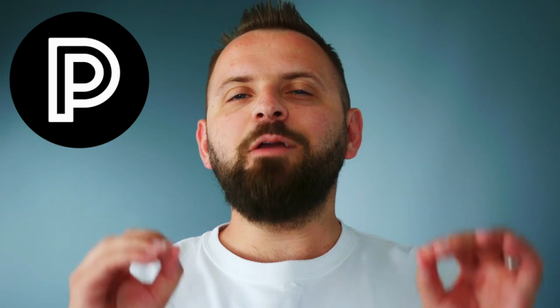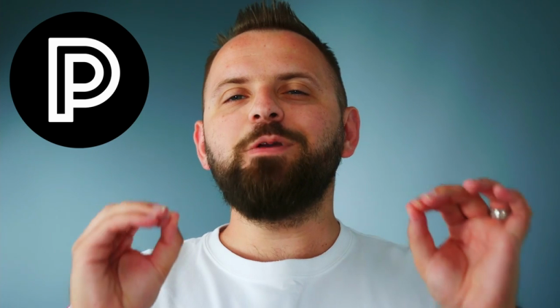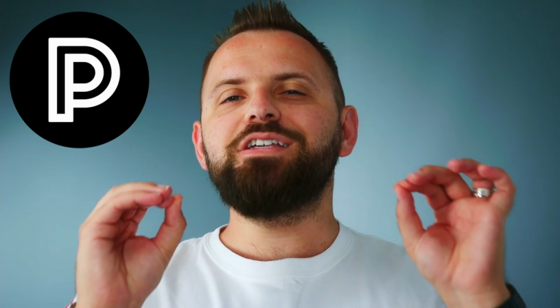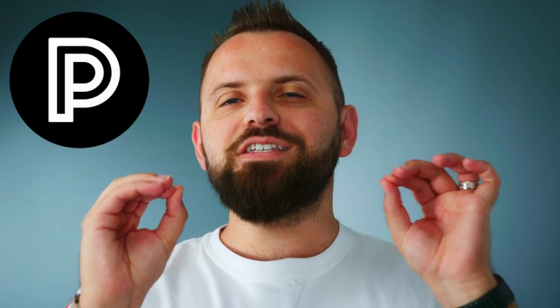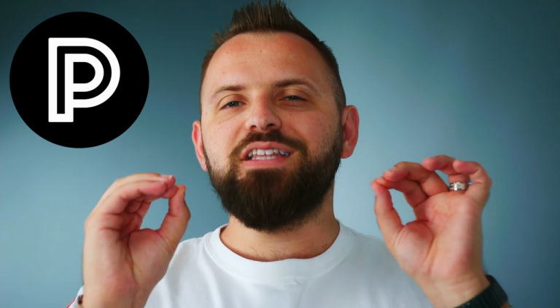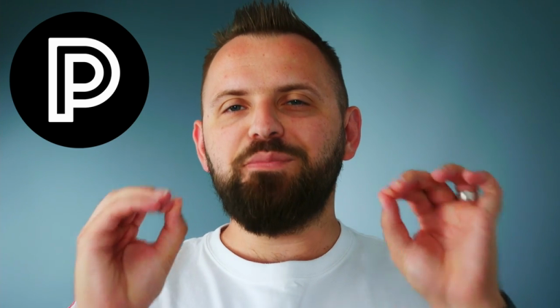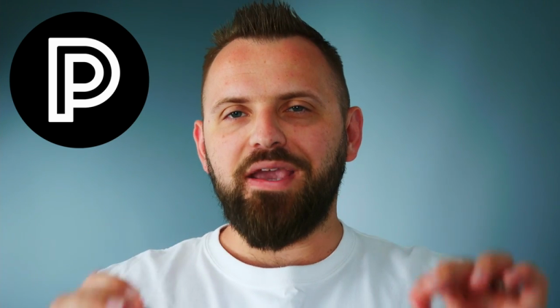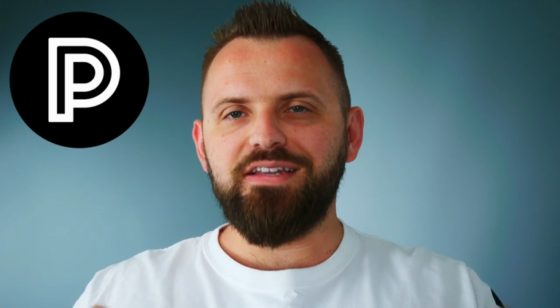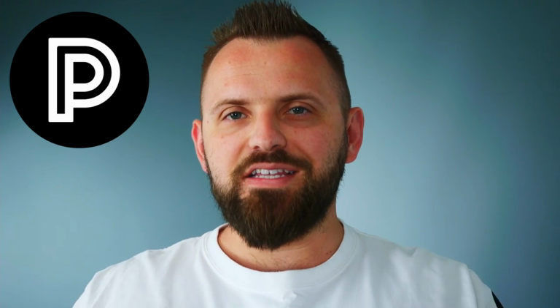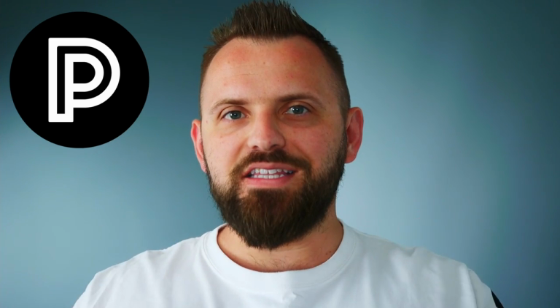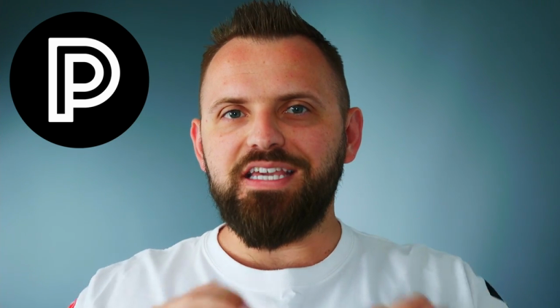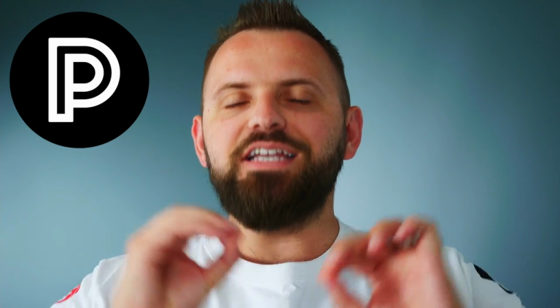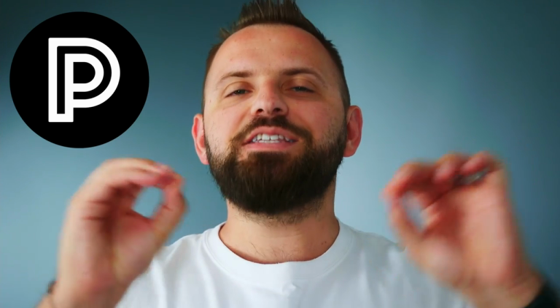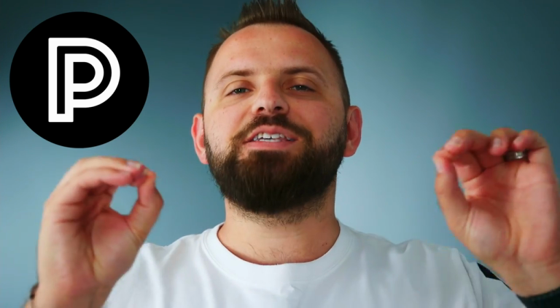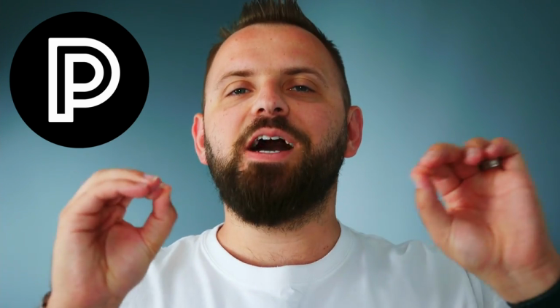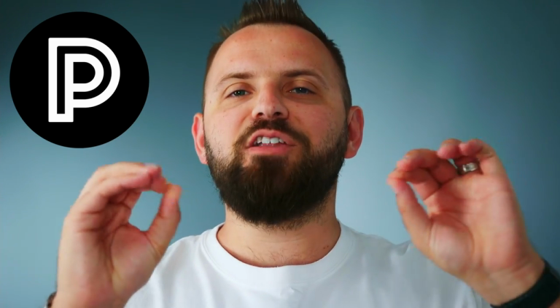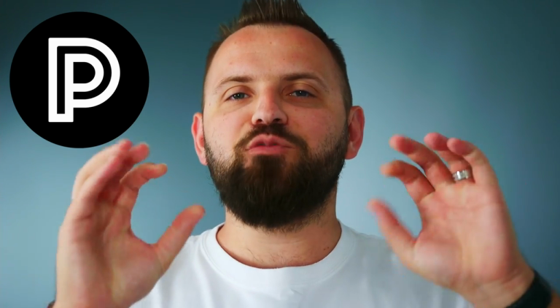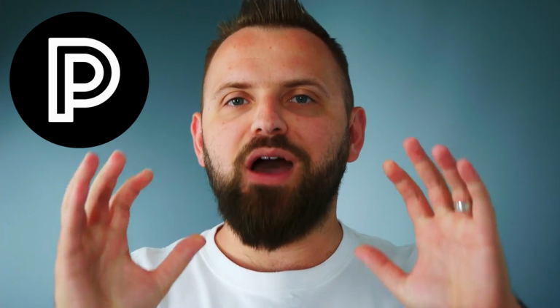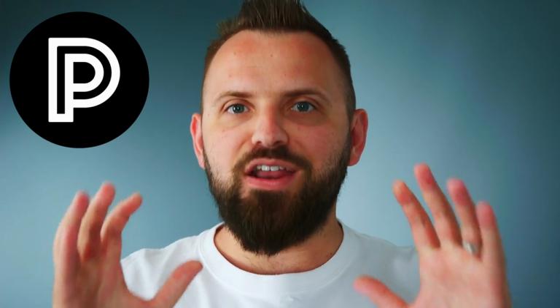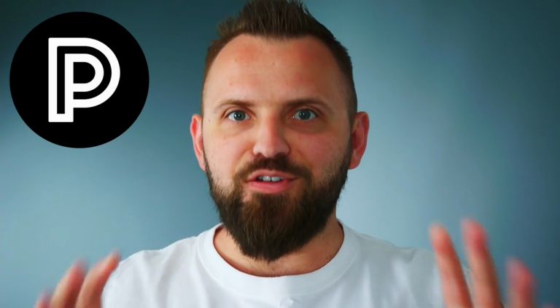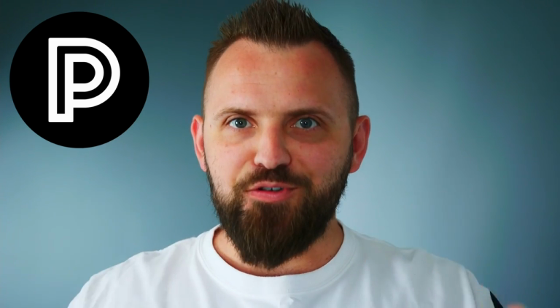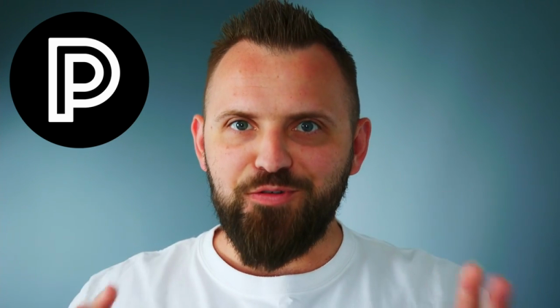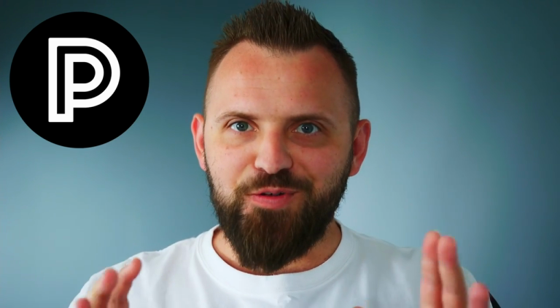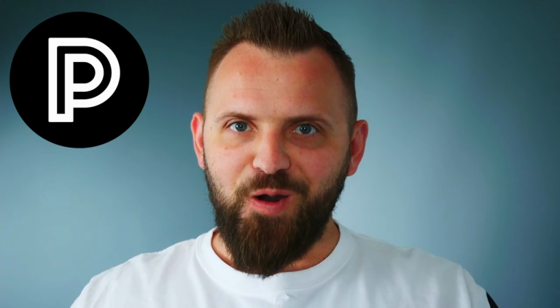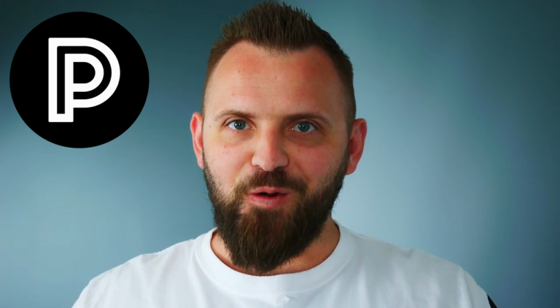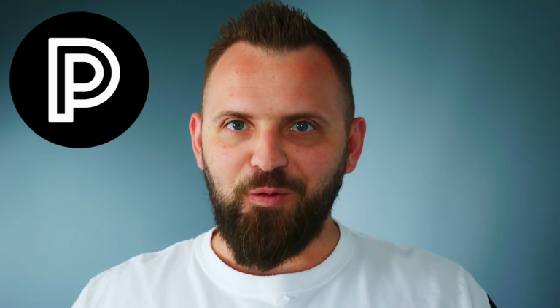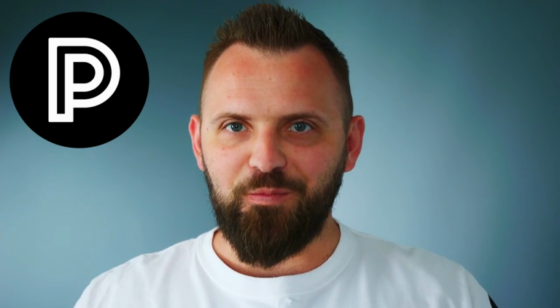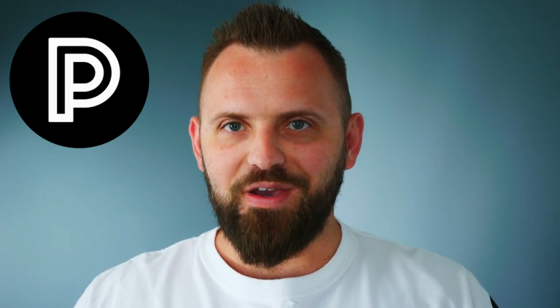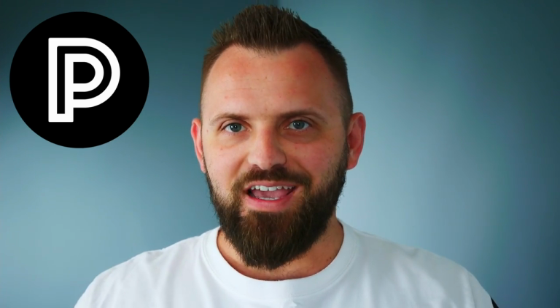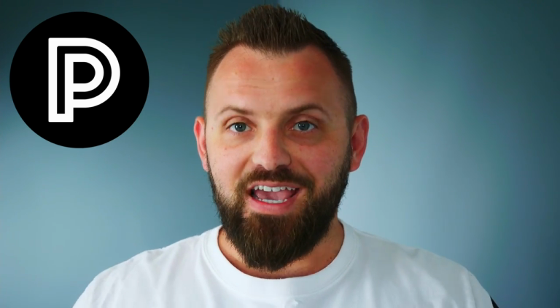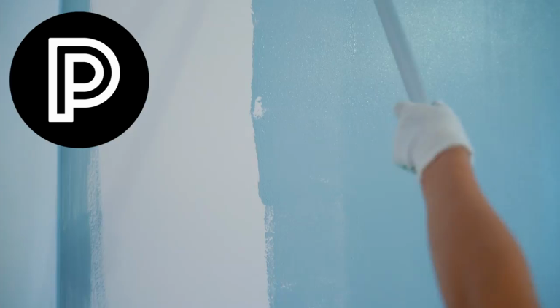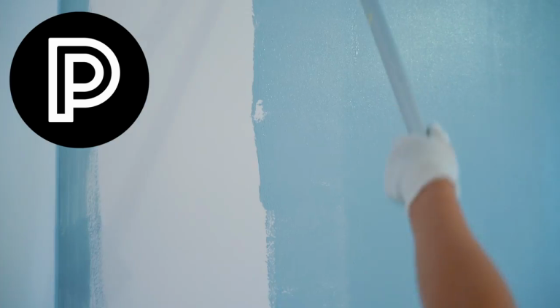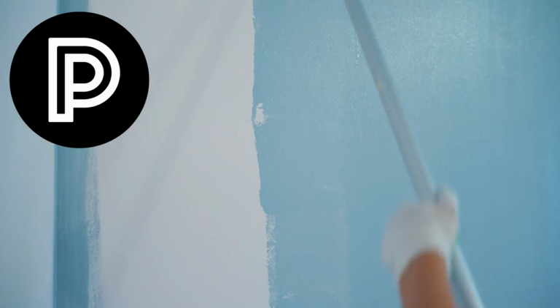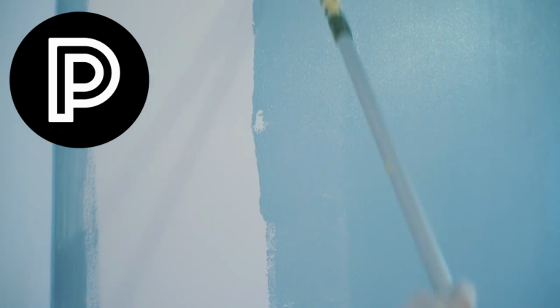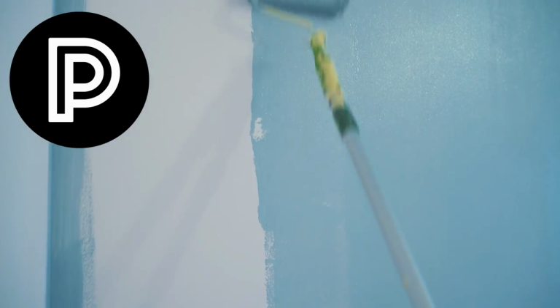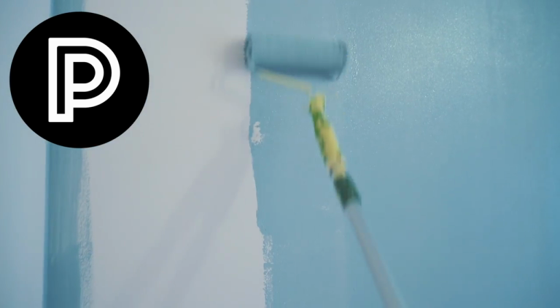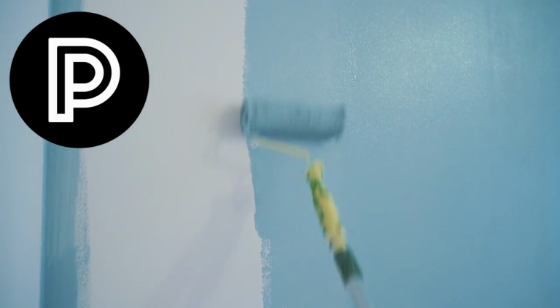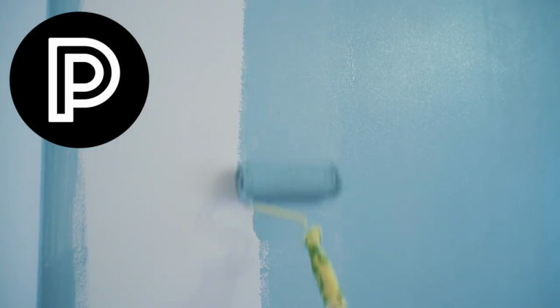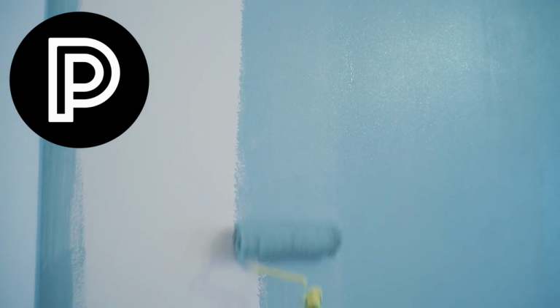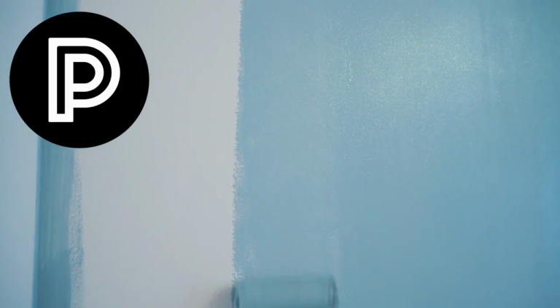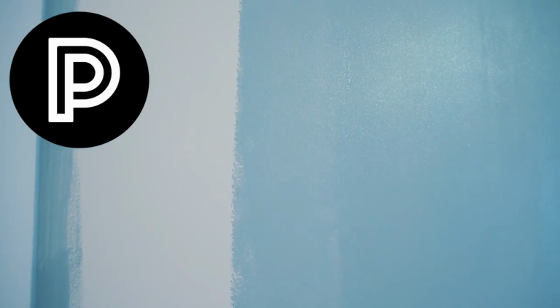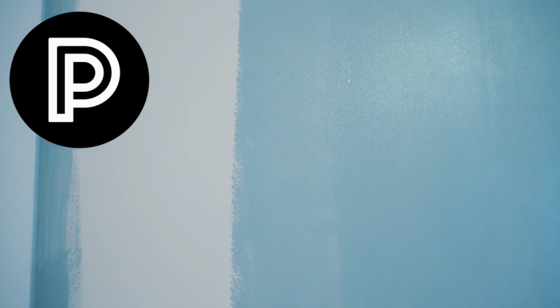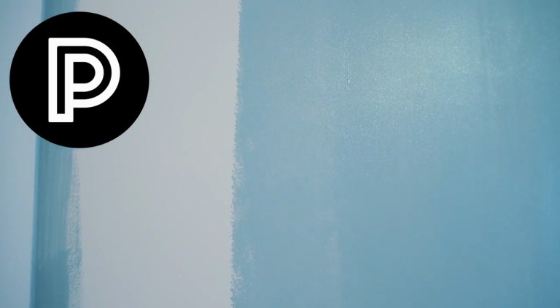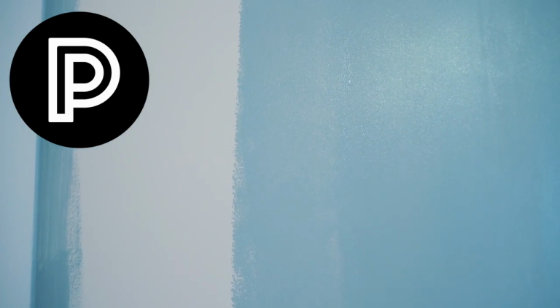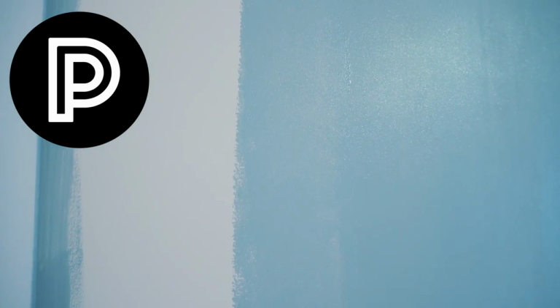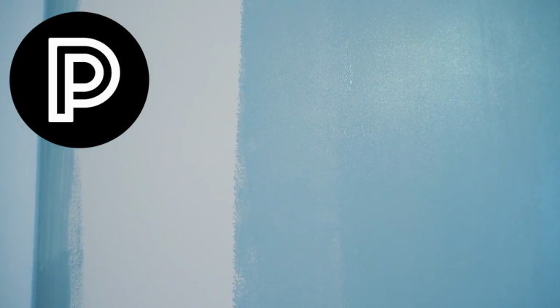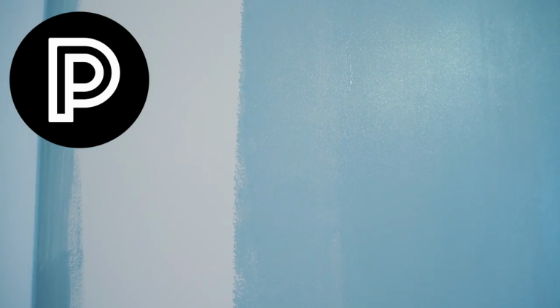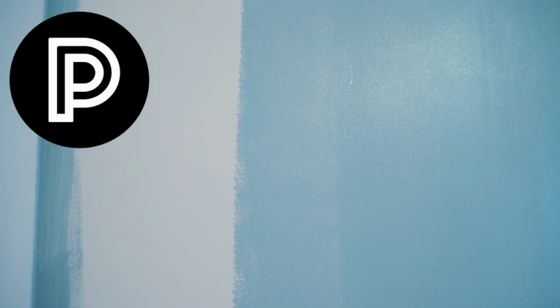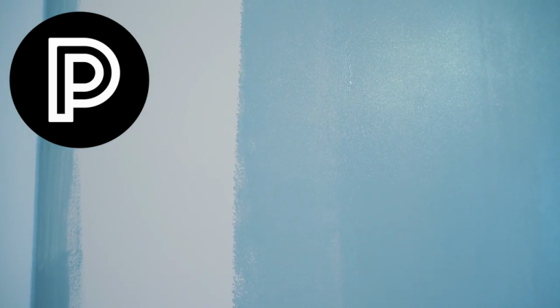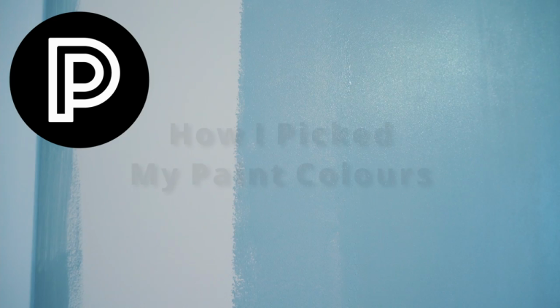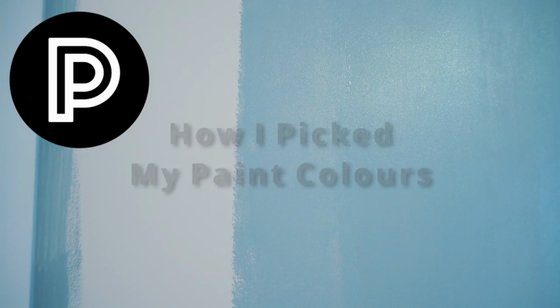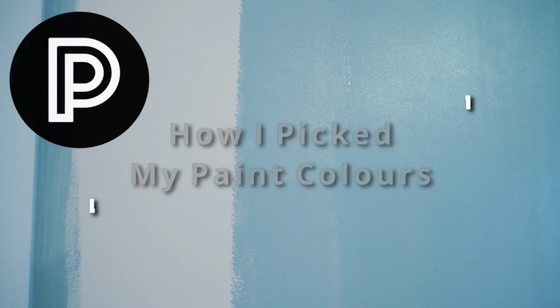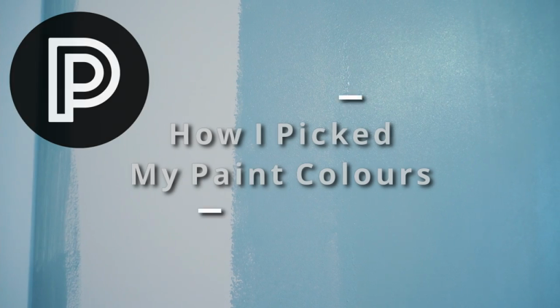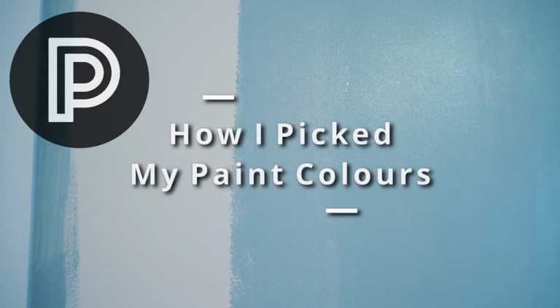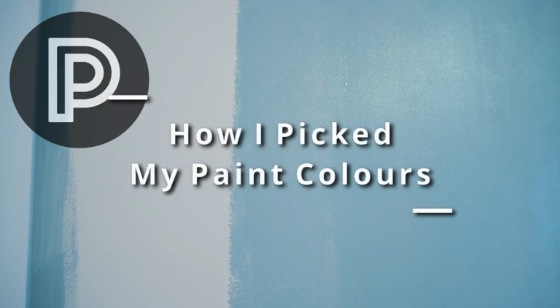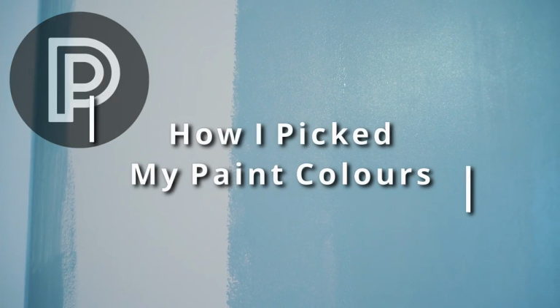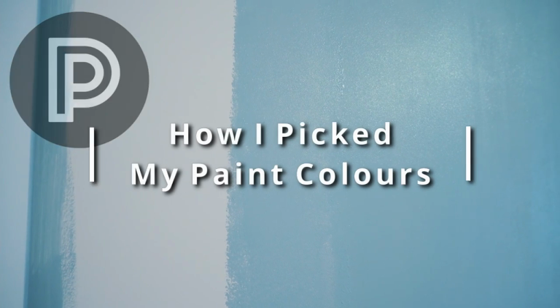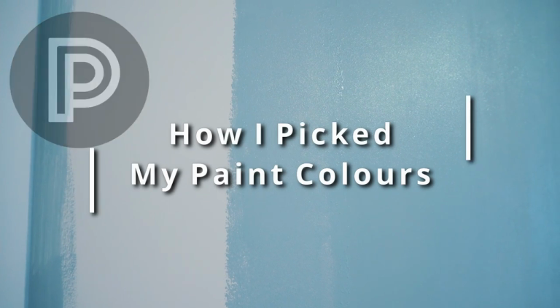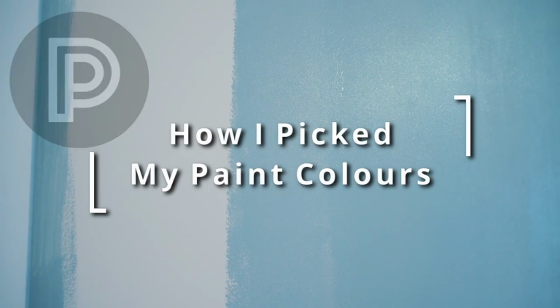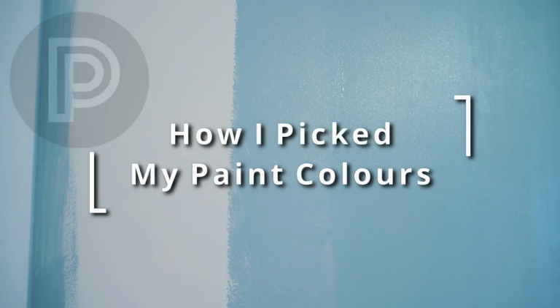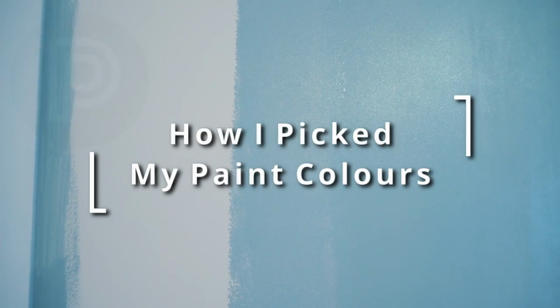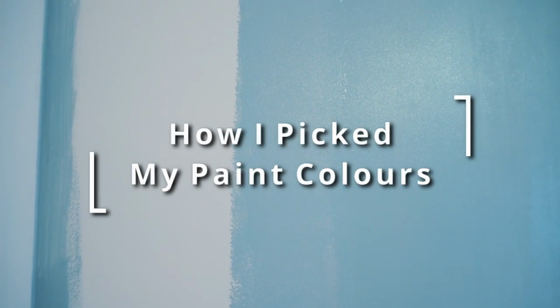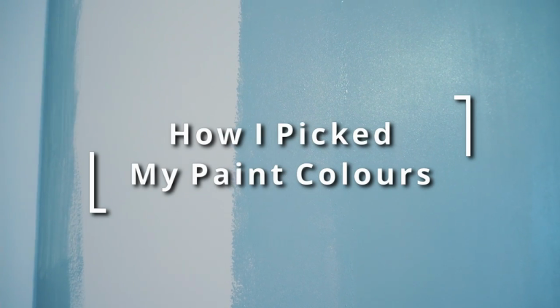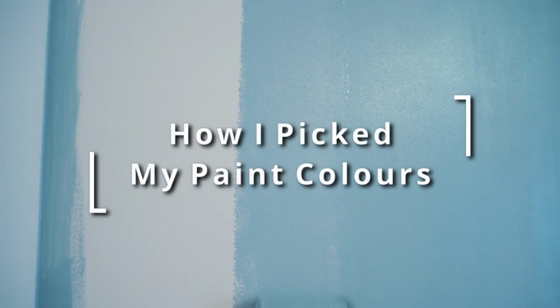I recently painted the inside of my new home and in this video I wanted to go over how I picked my paint colors.